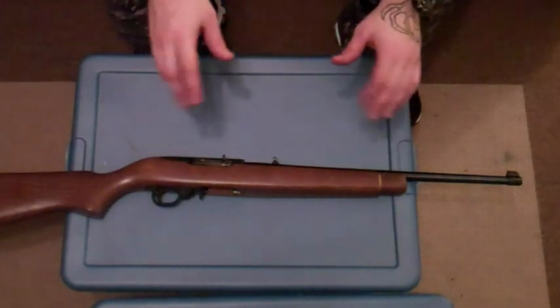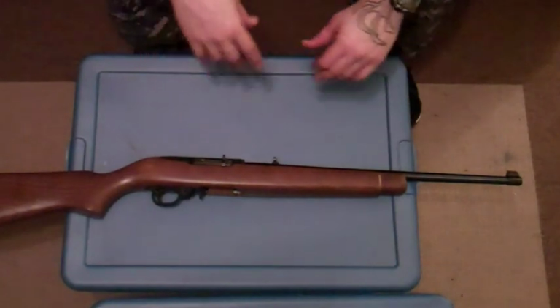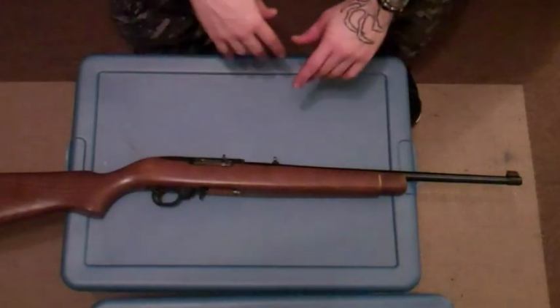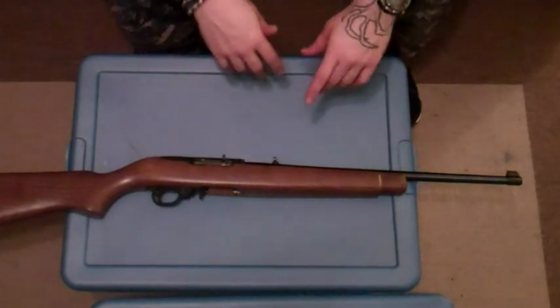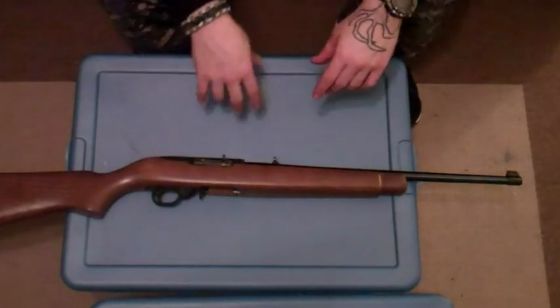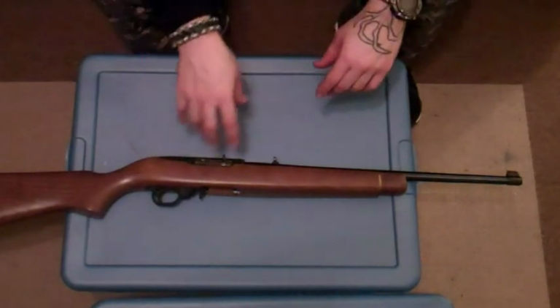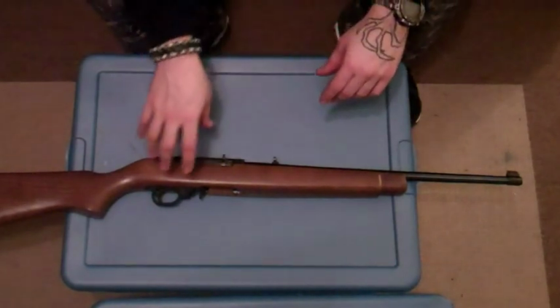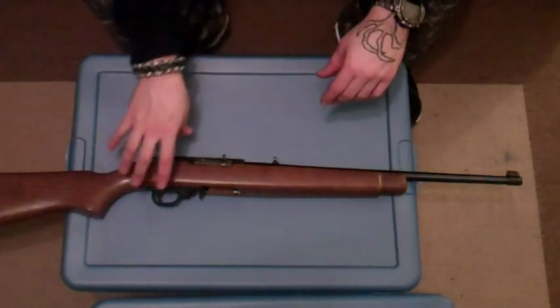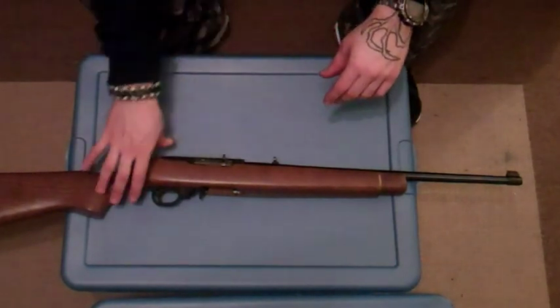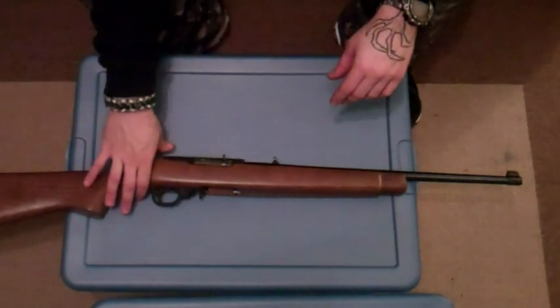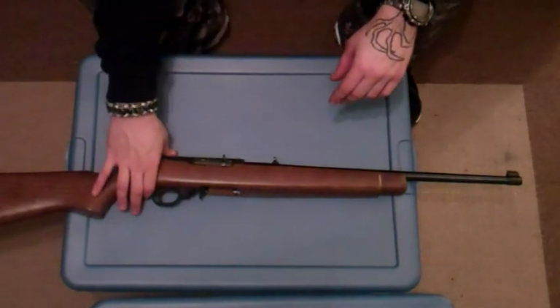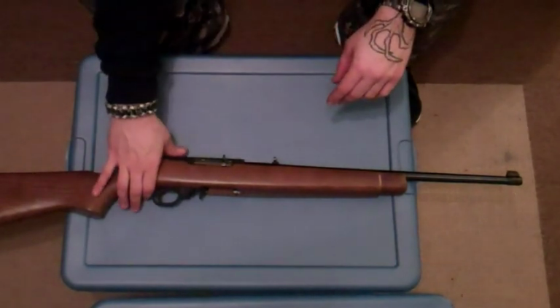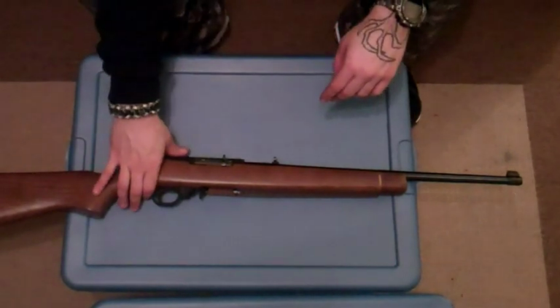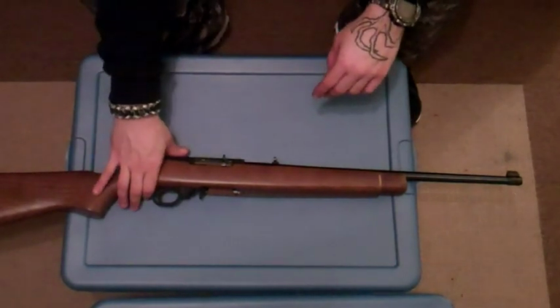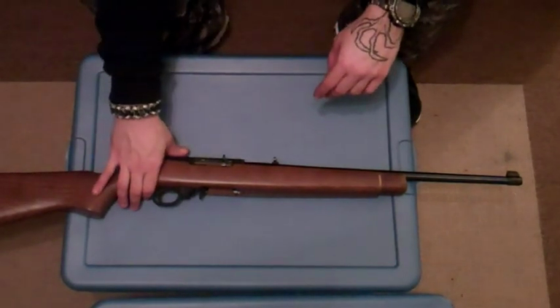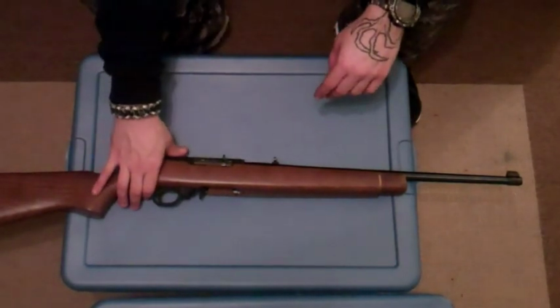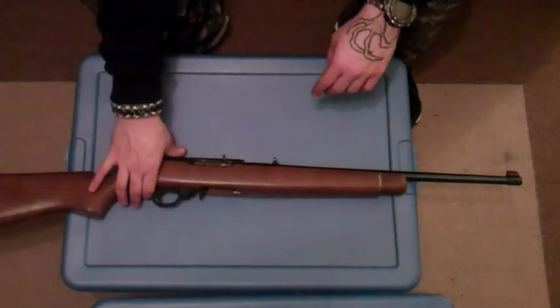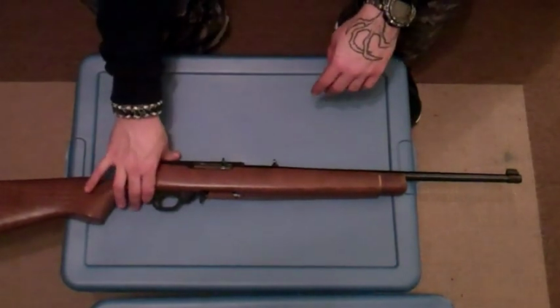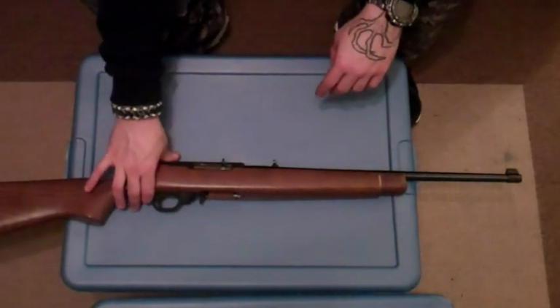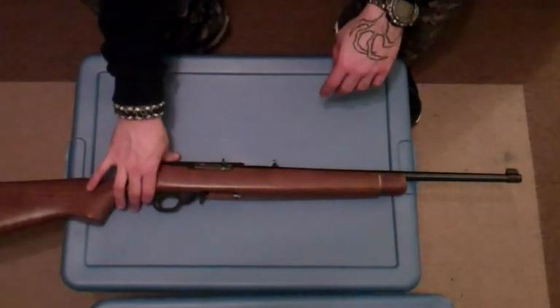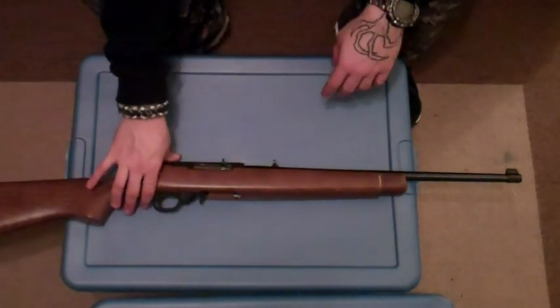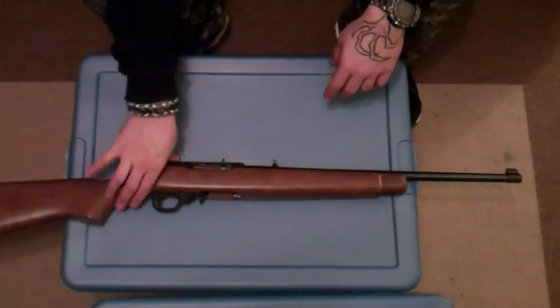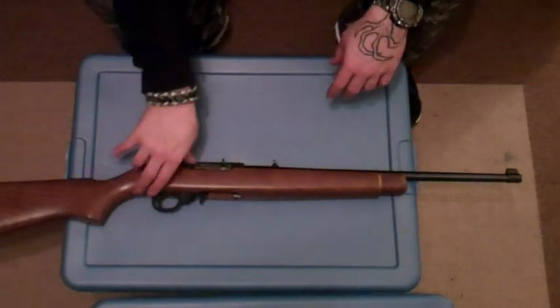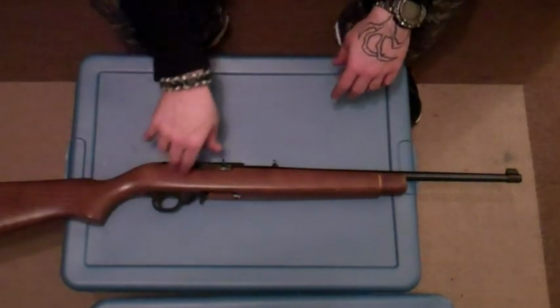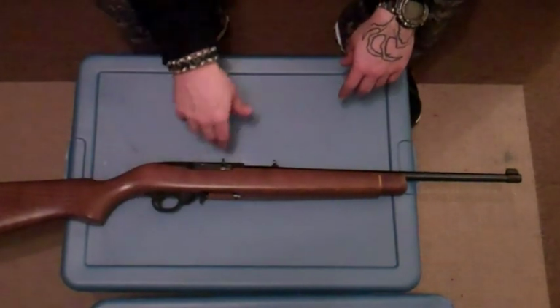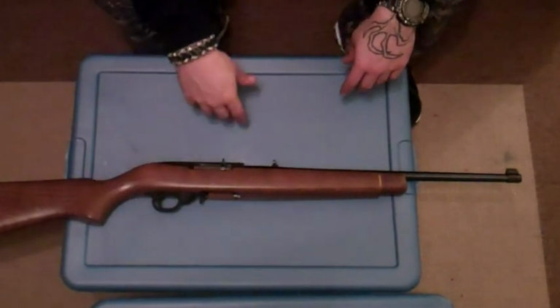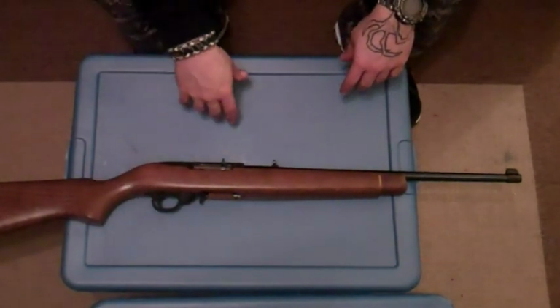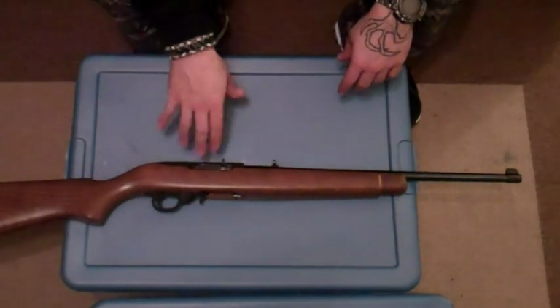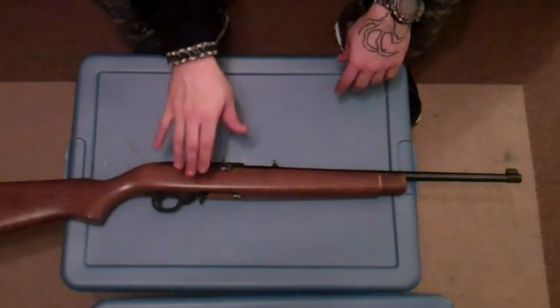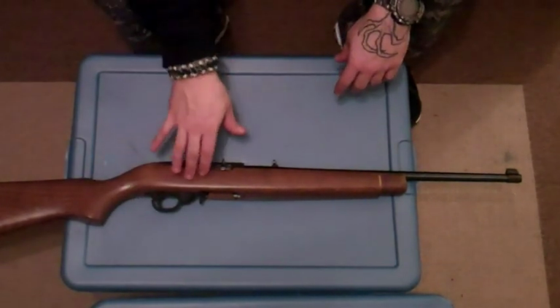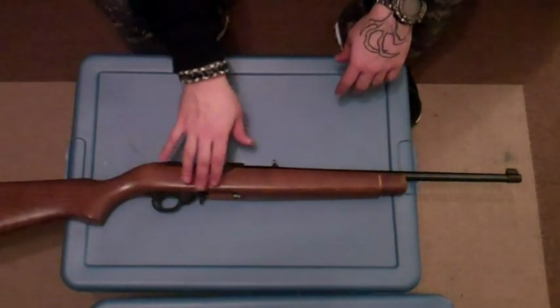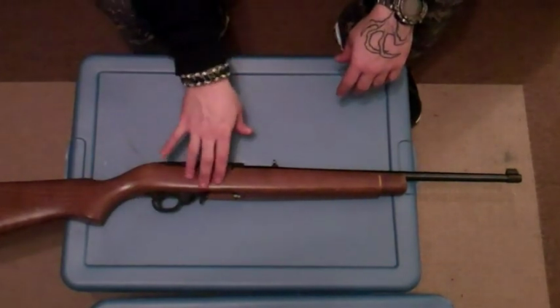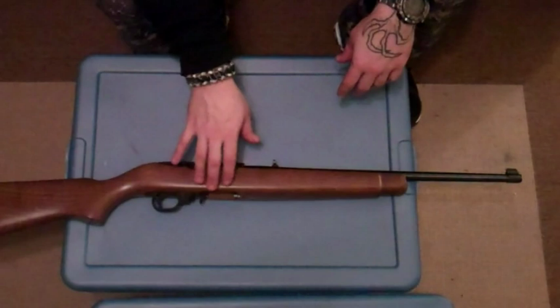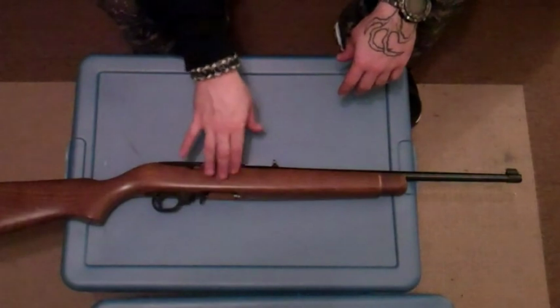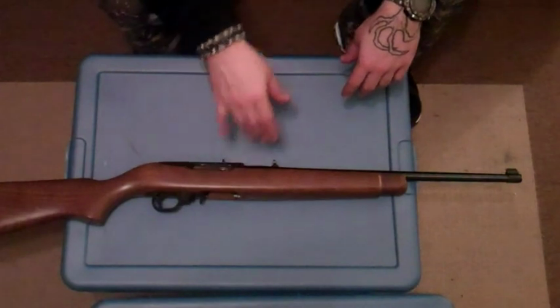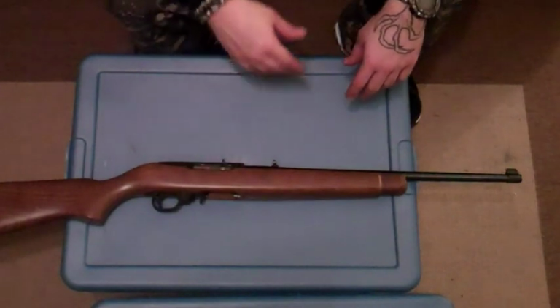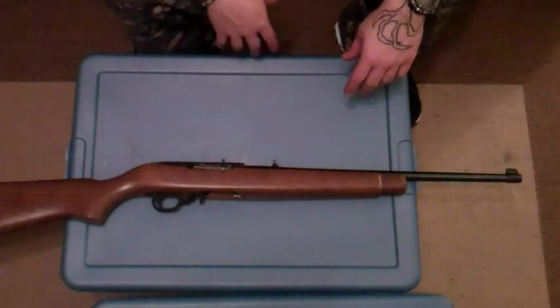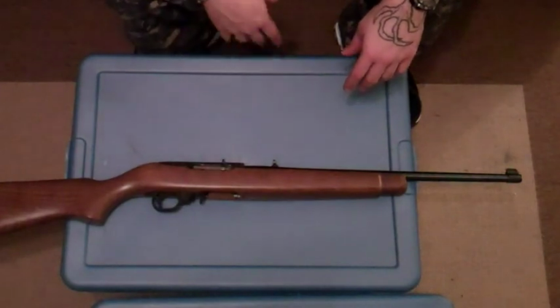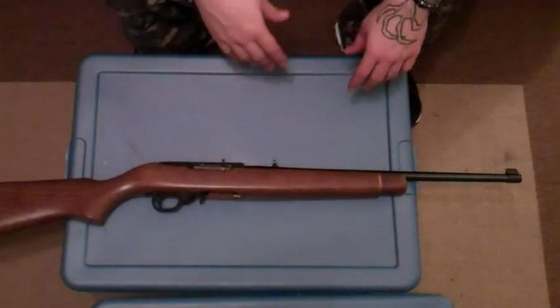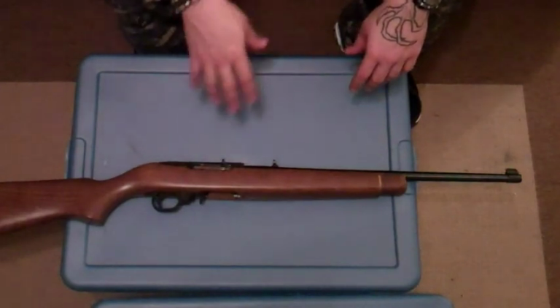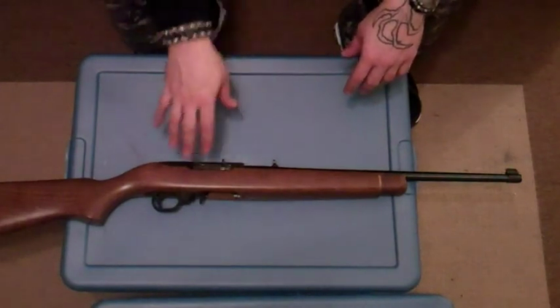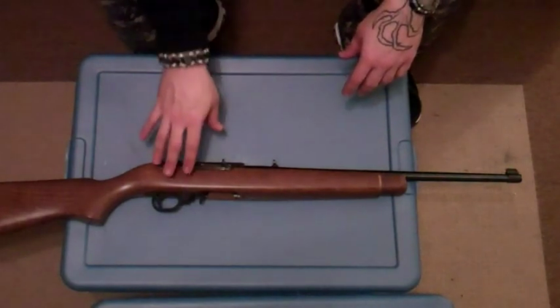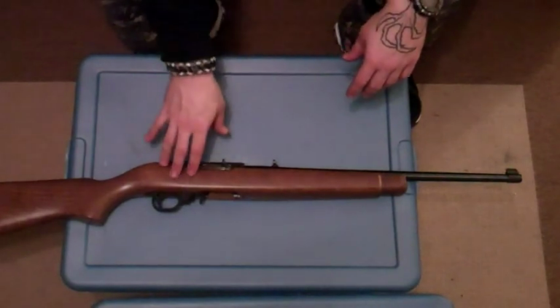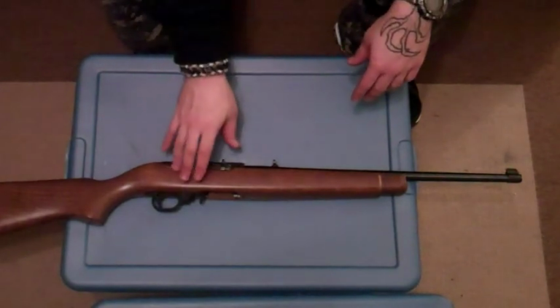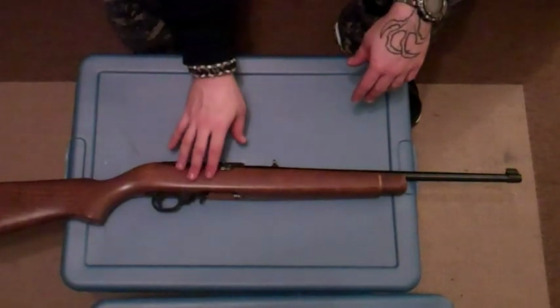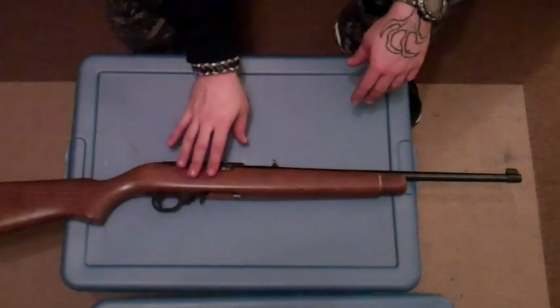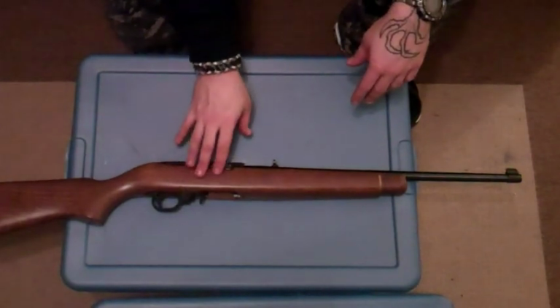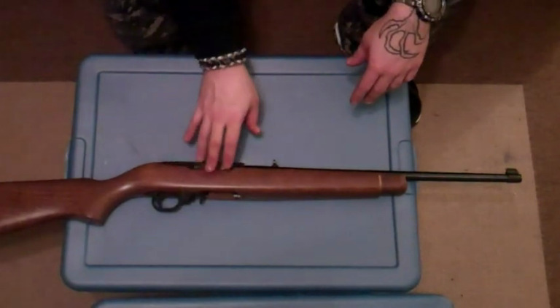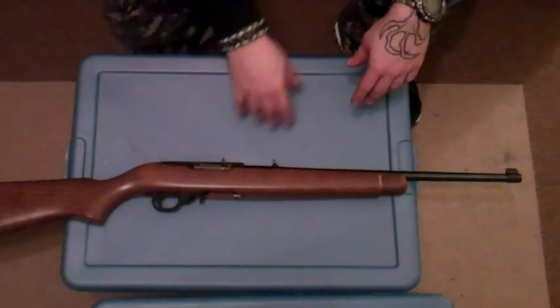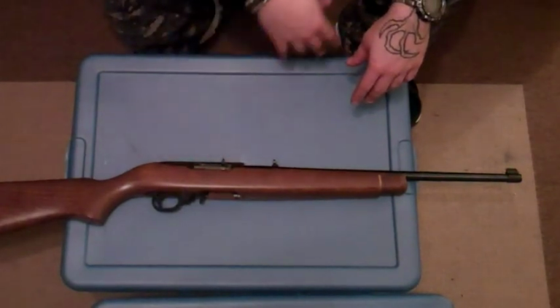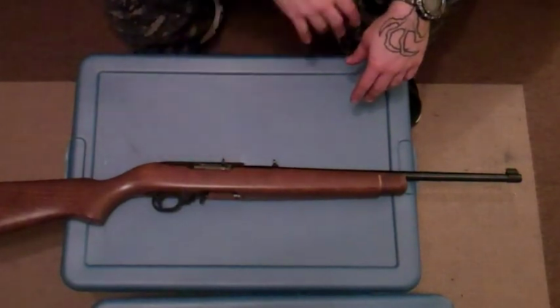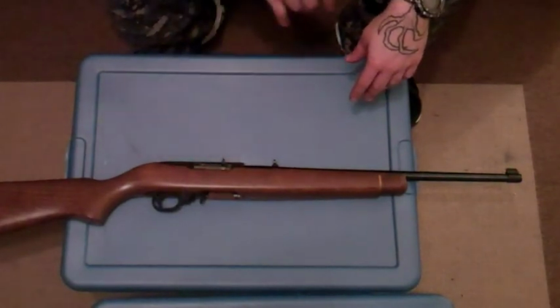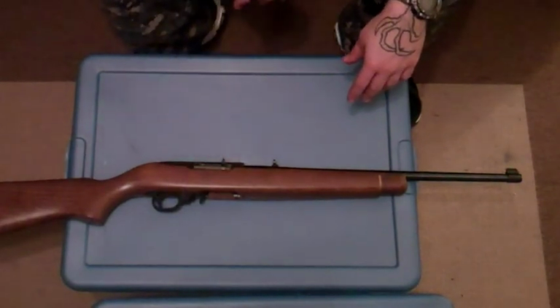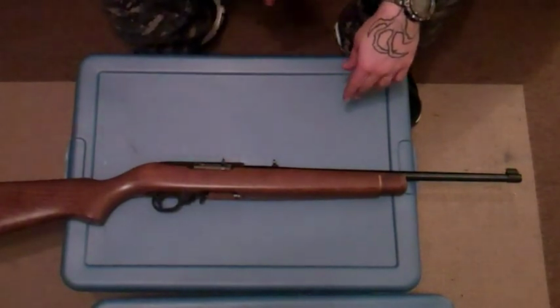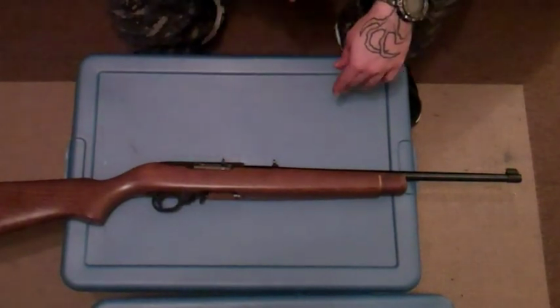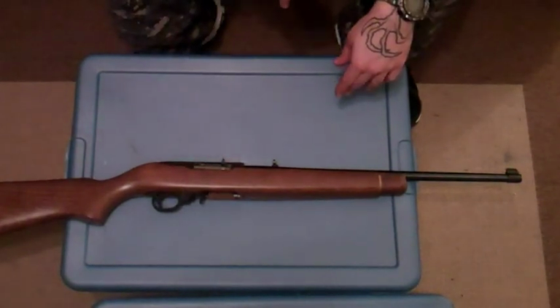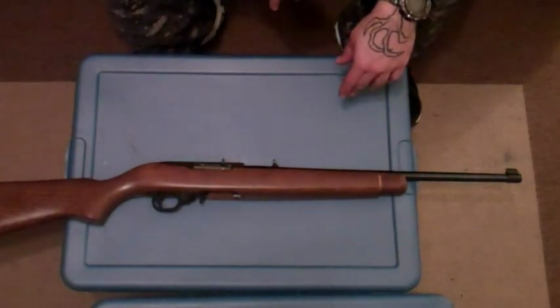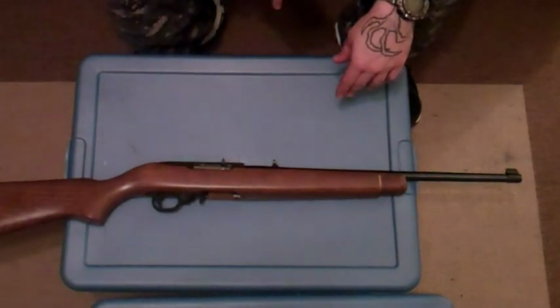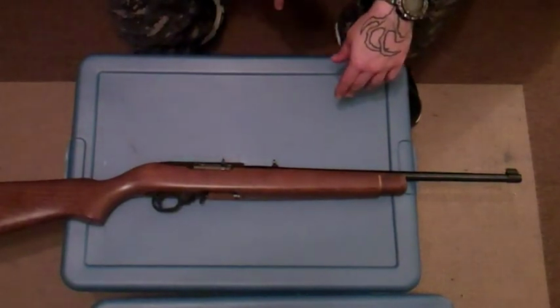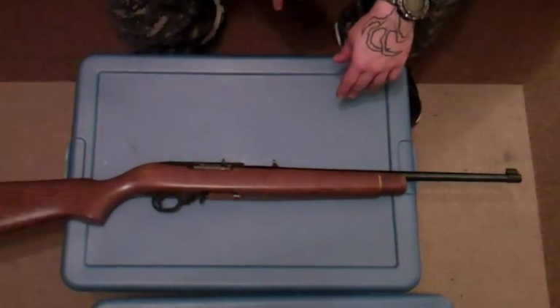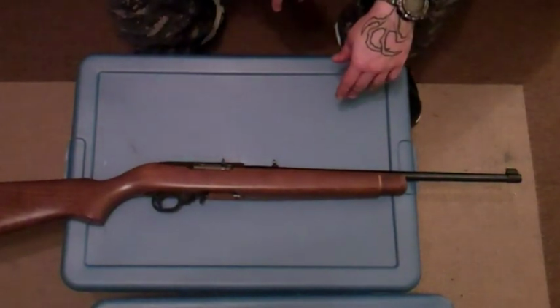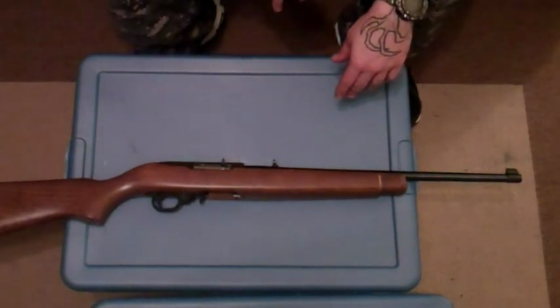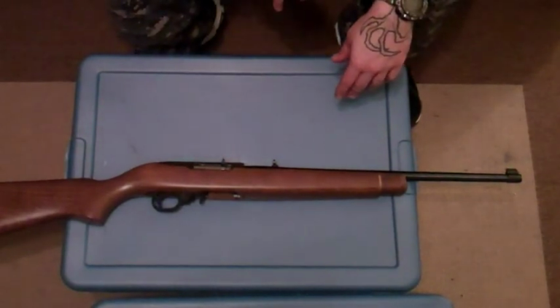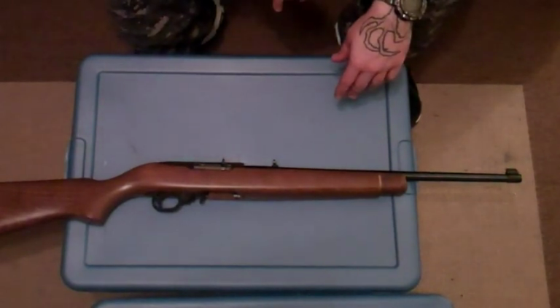But overall it's the cheapest caliber to shoot. So definitely get some if you can, and if not one, multiple Ruger 10-22s.